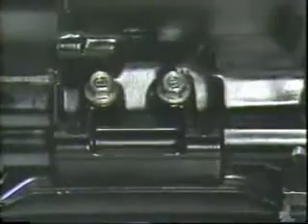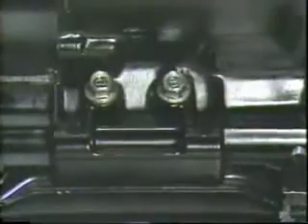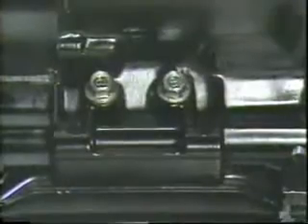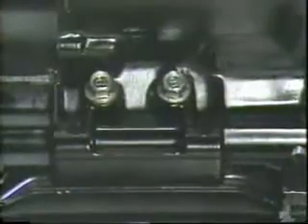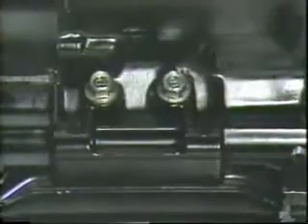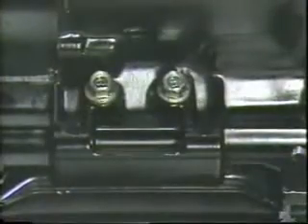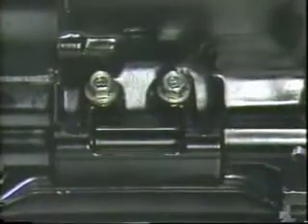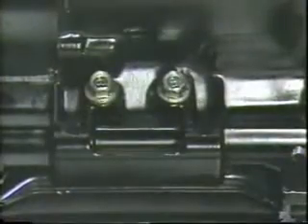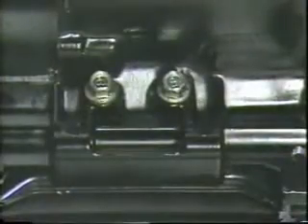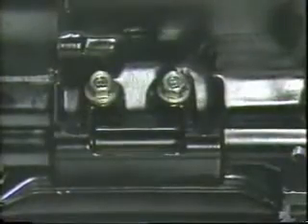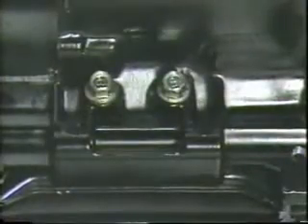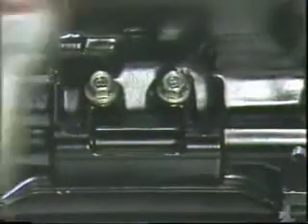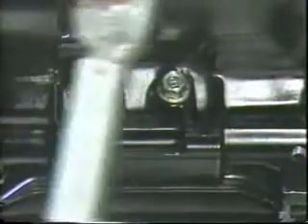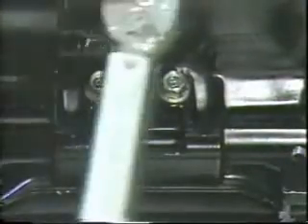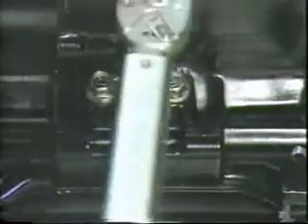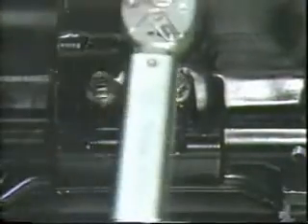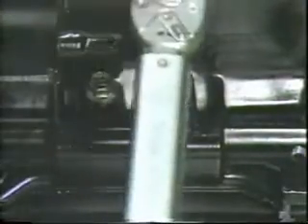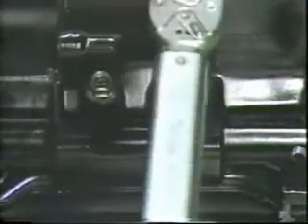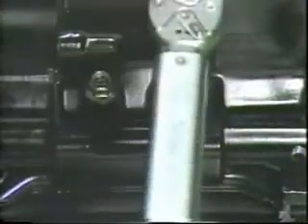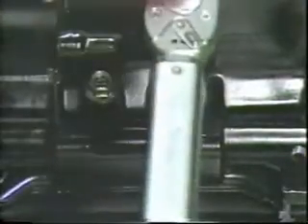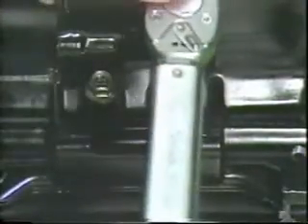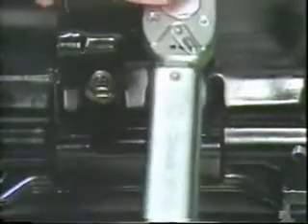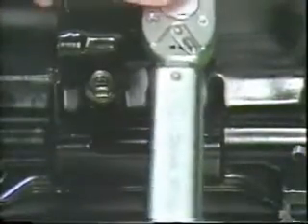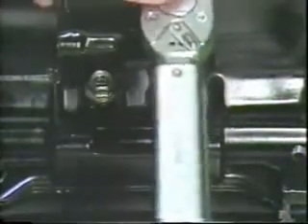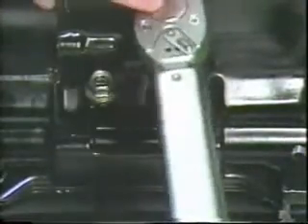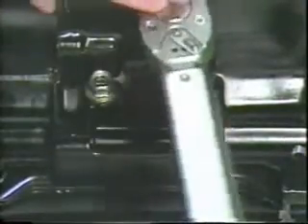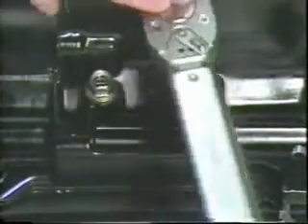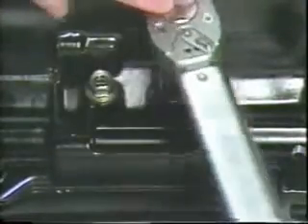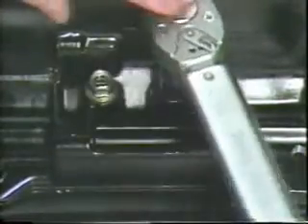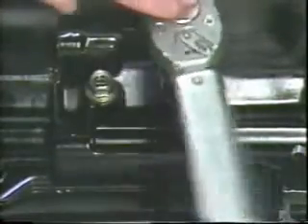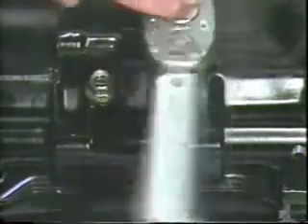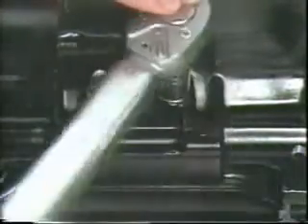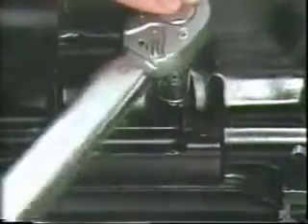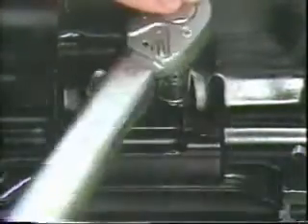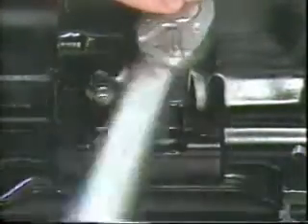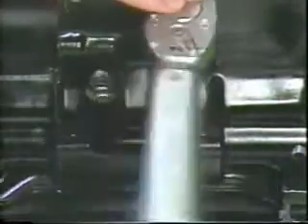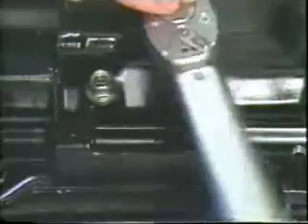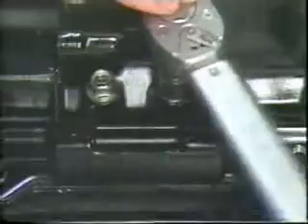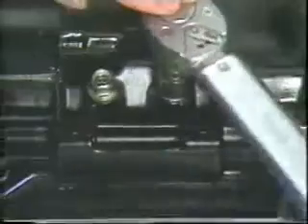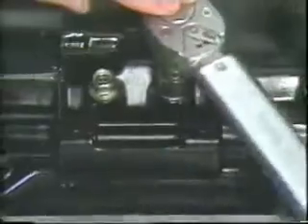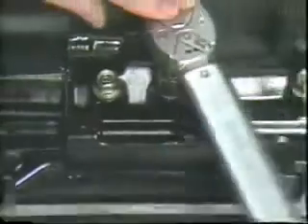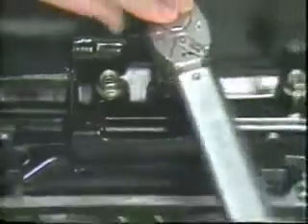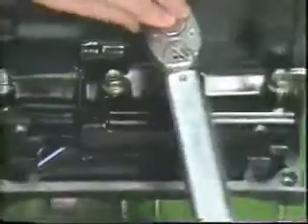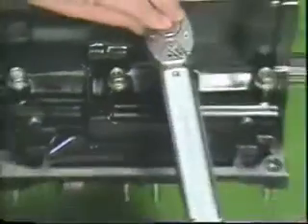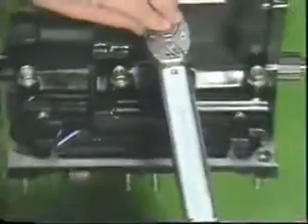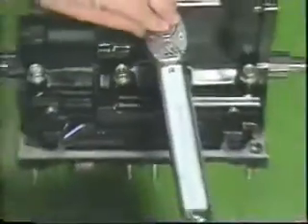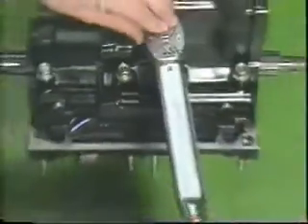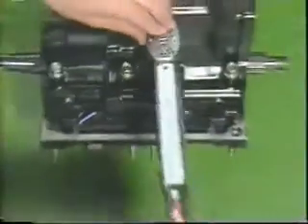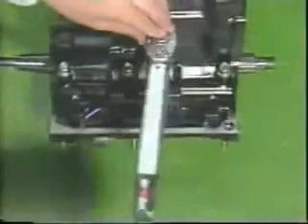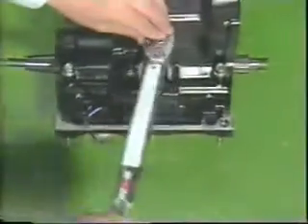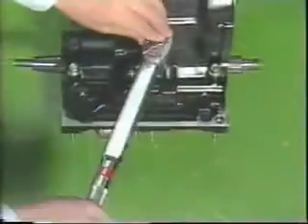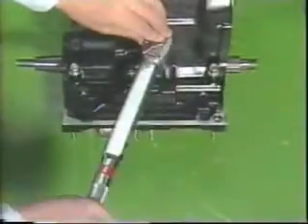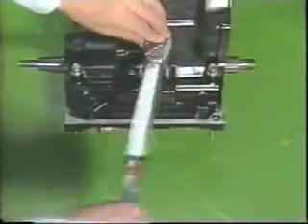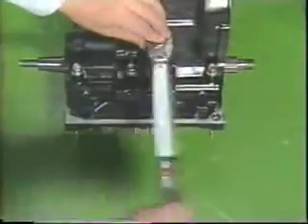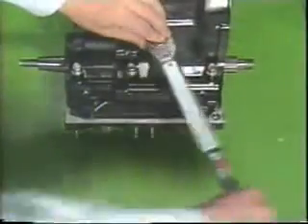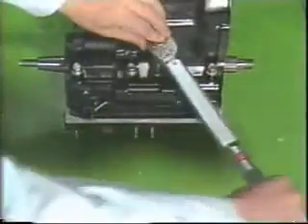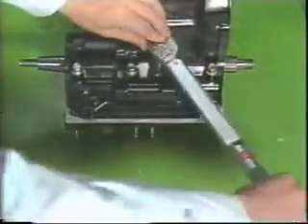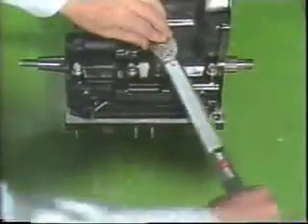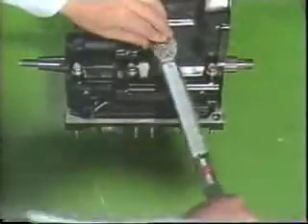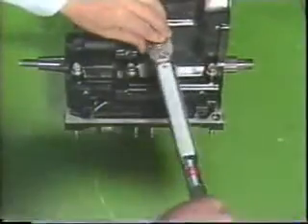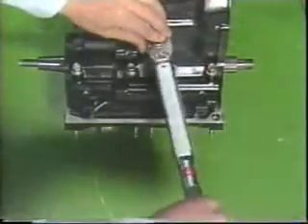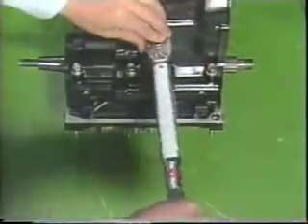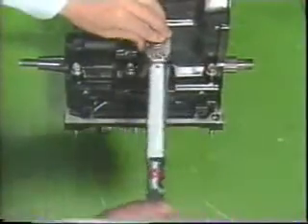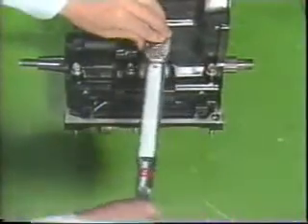When you are installing, you must torque bolts with smaller numbers first, in the reverse order of disassembly.